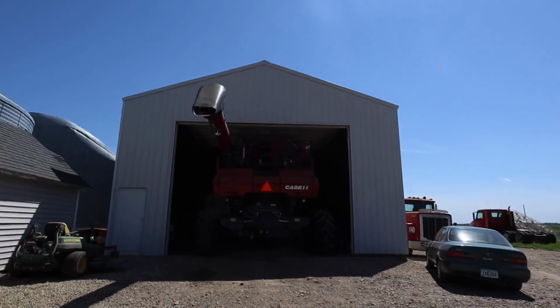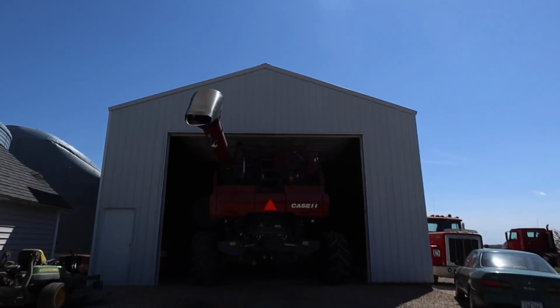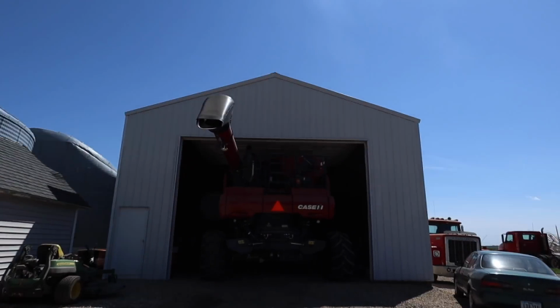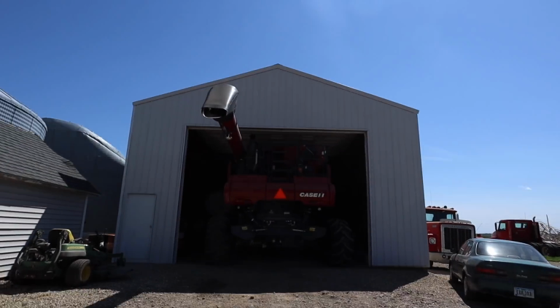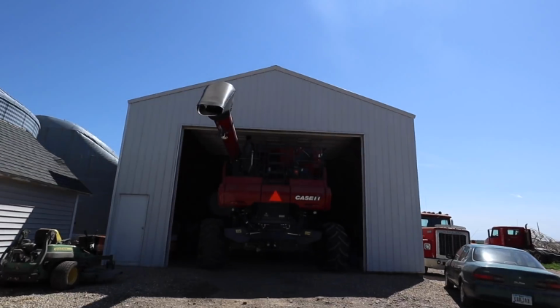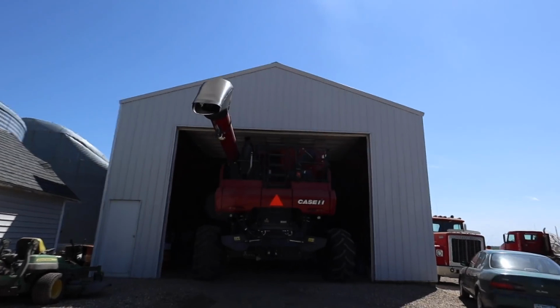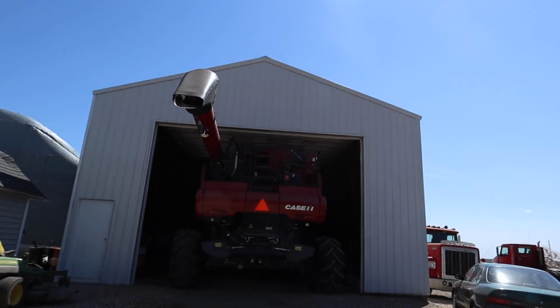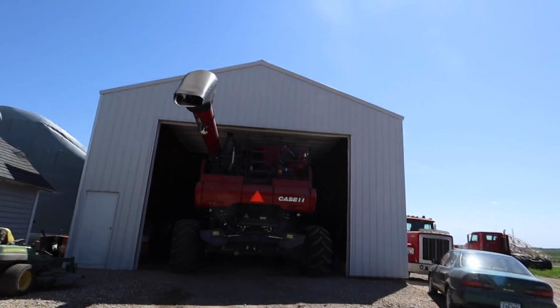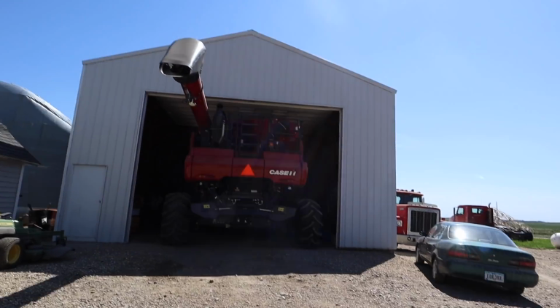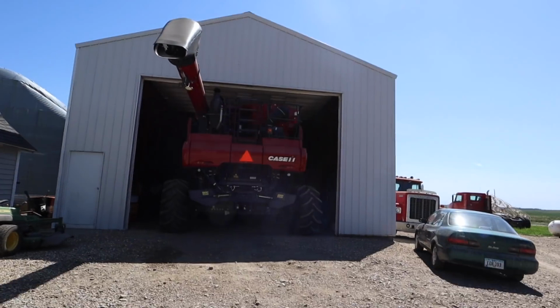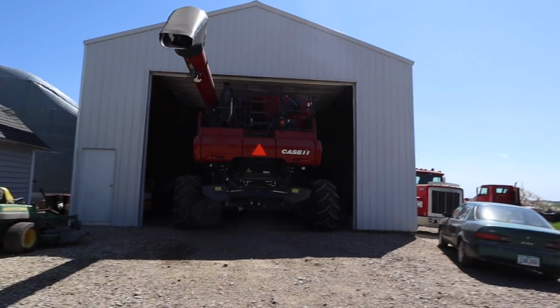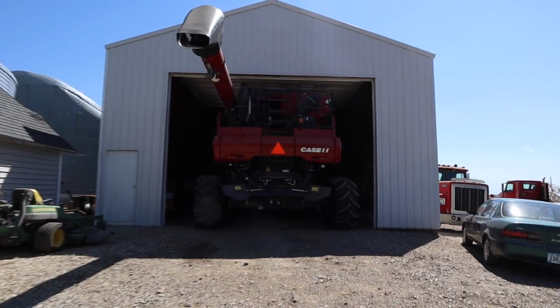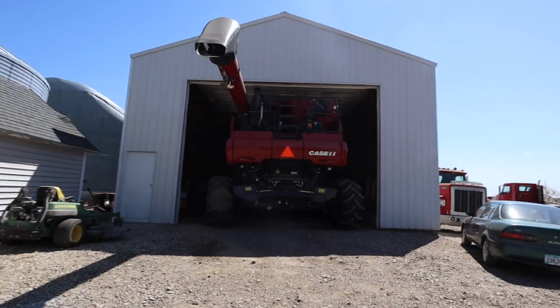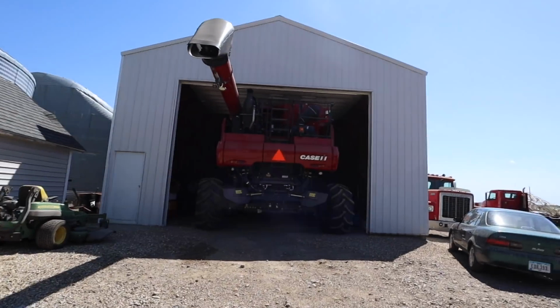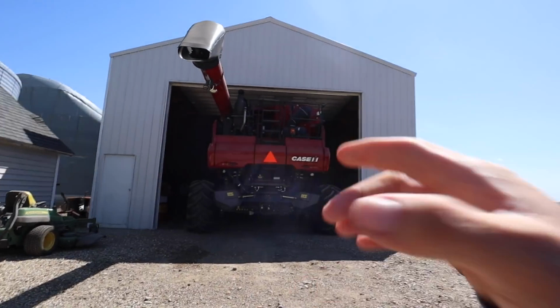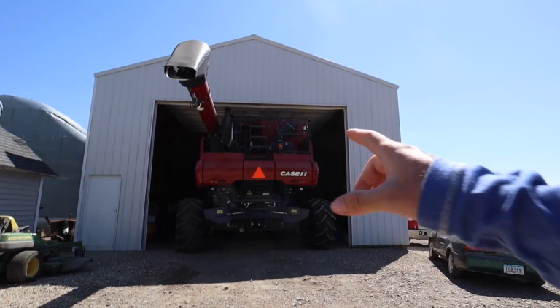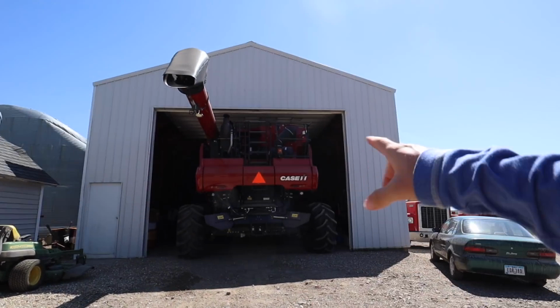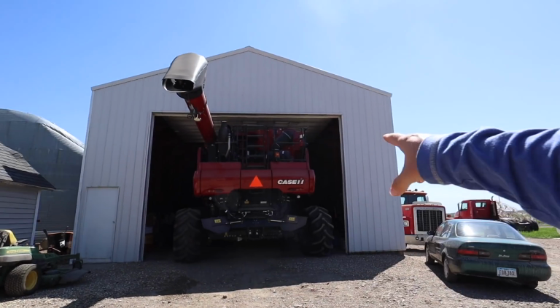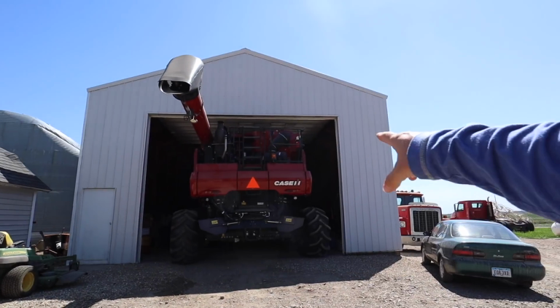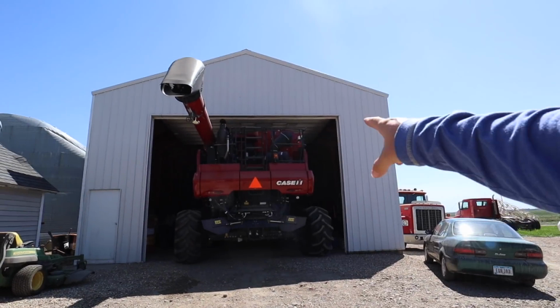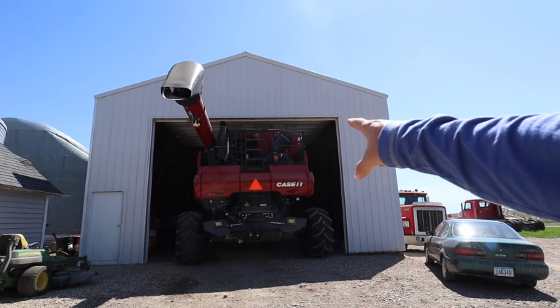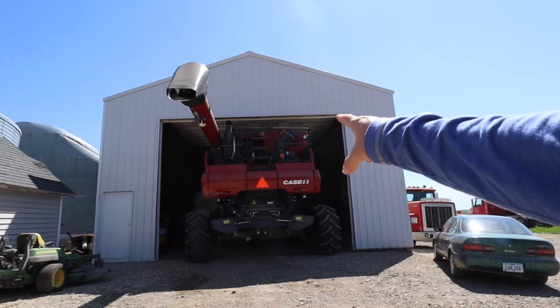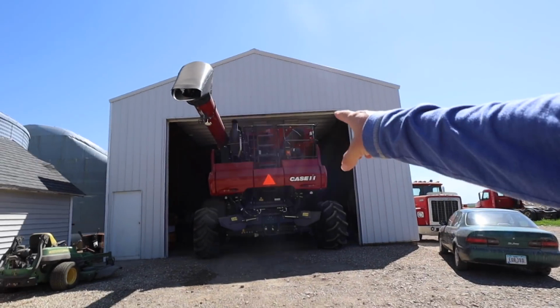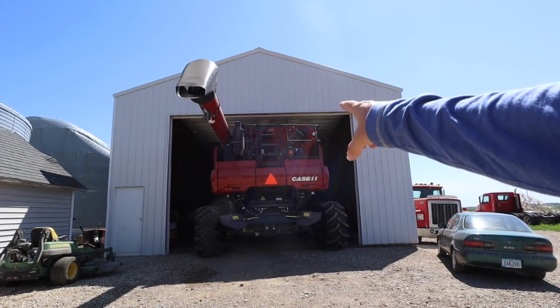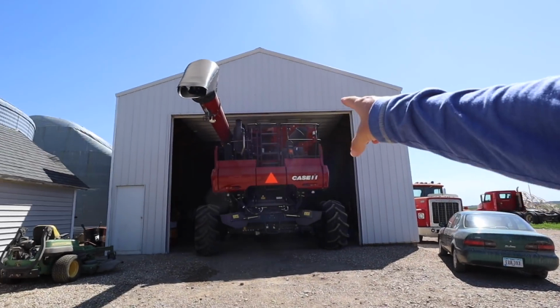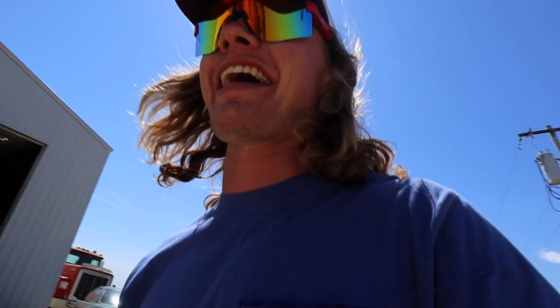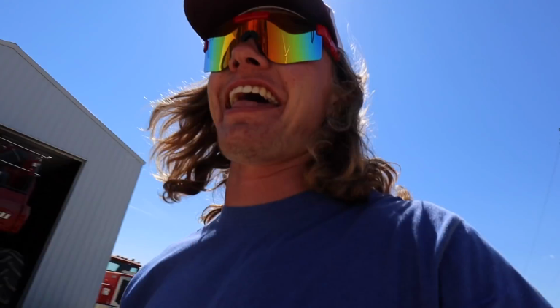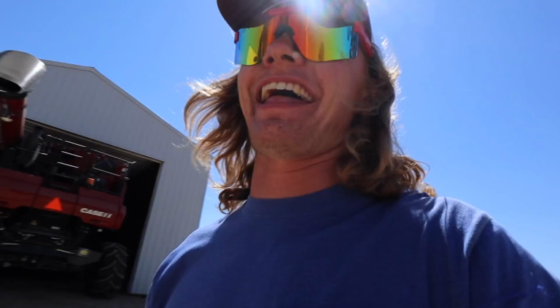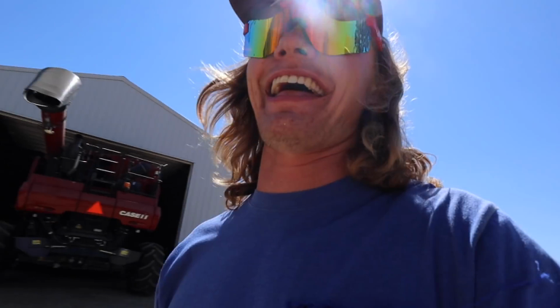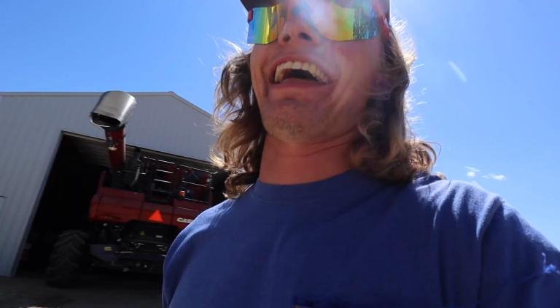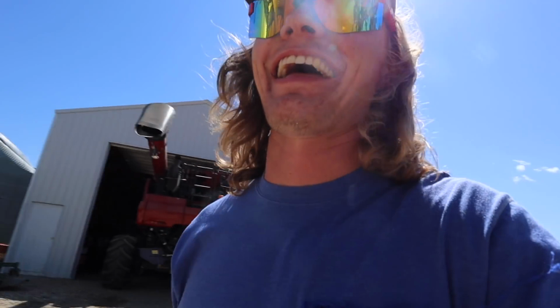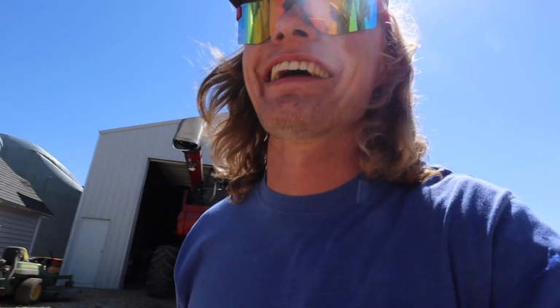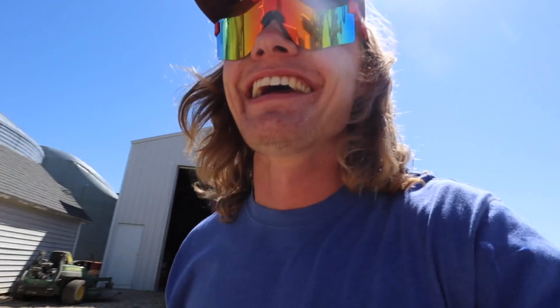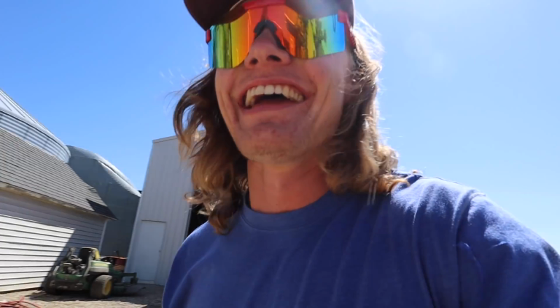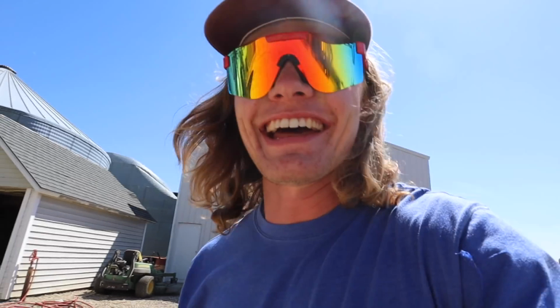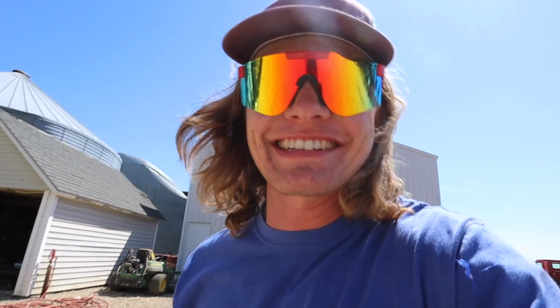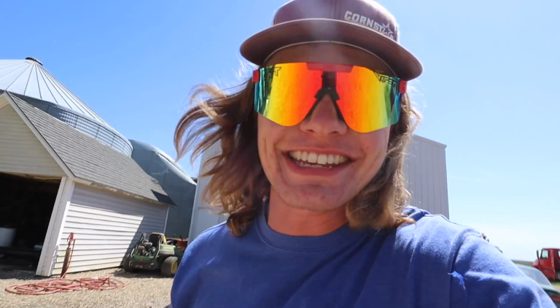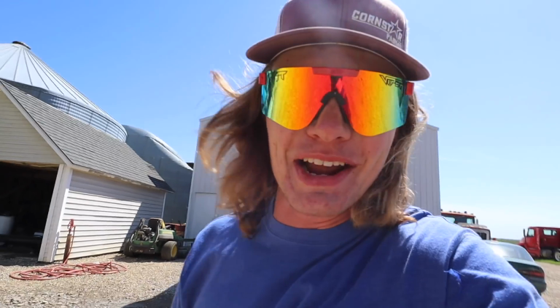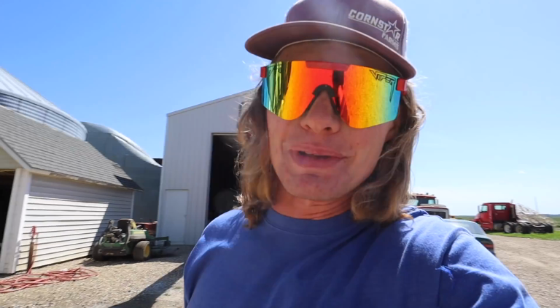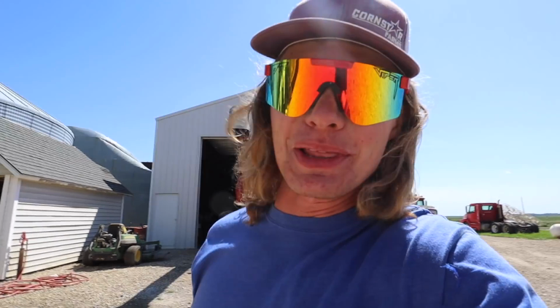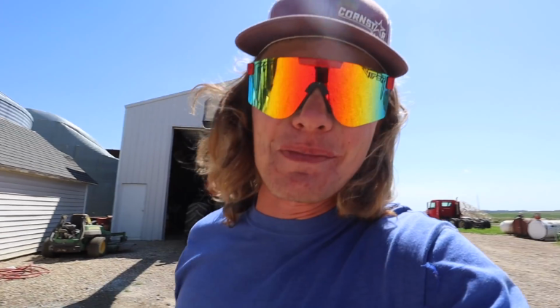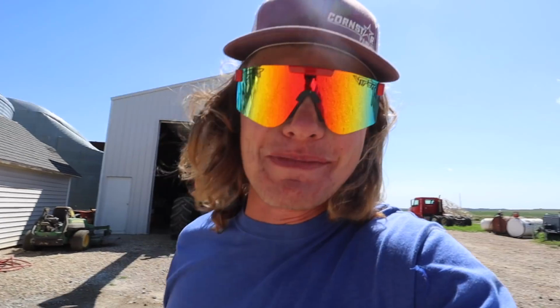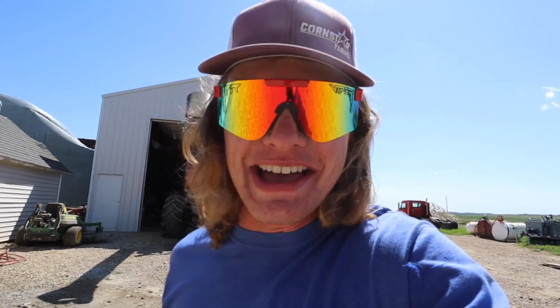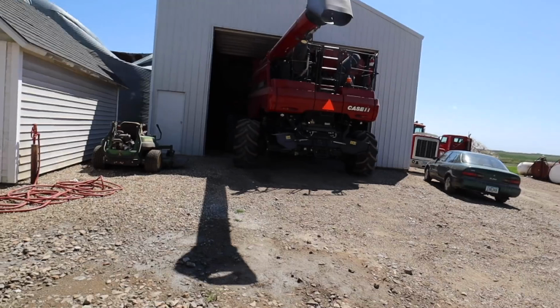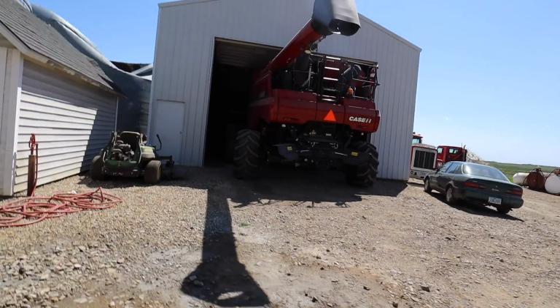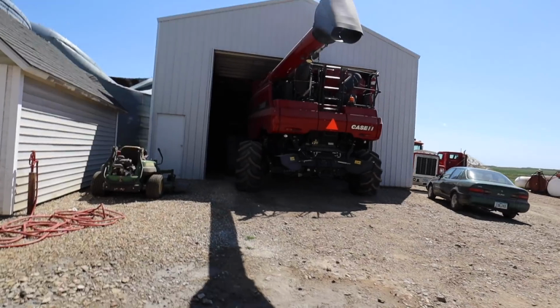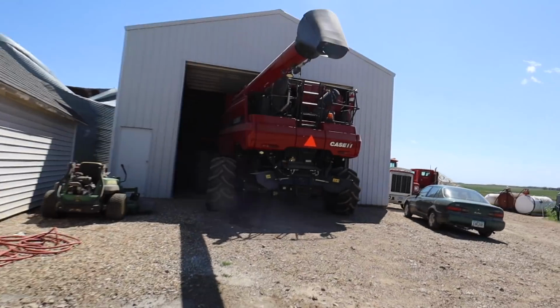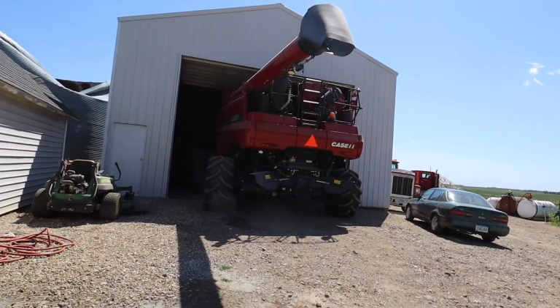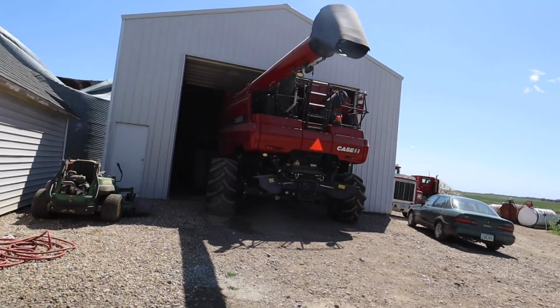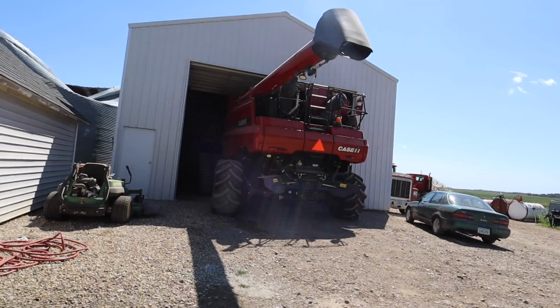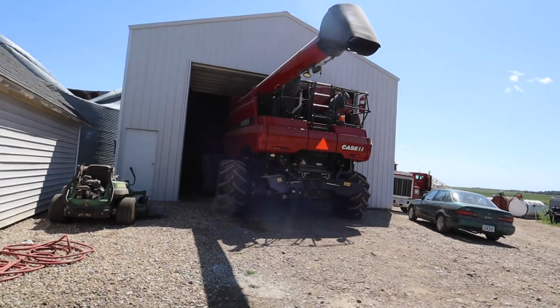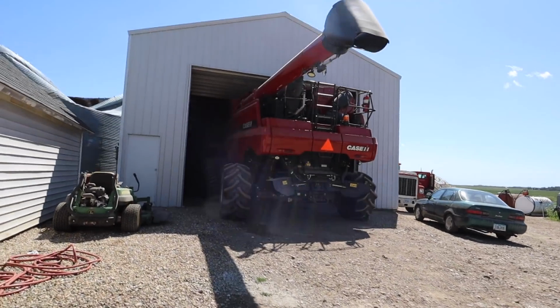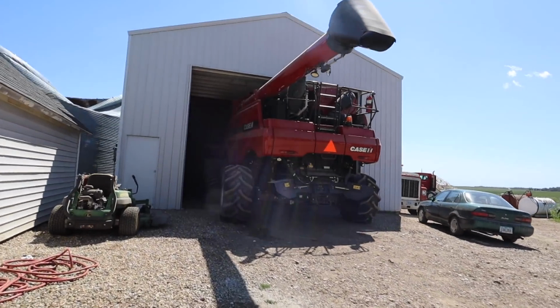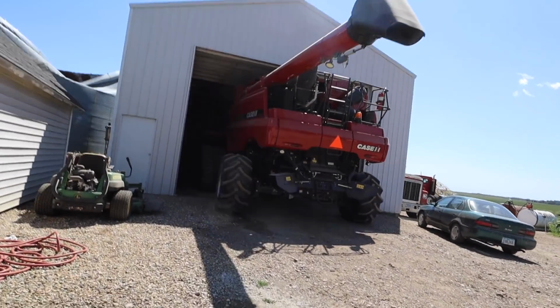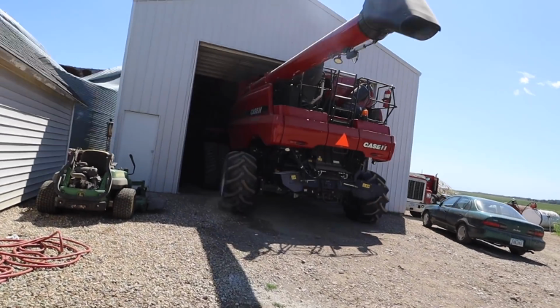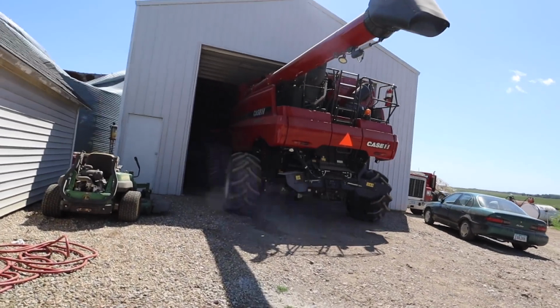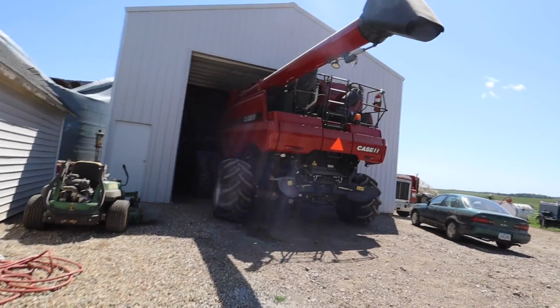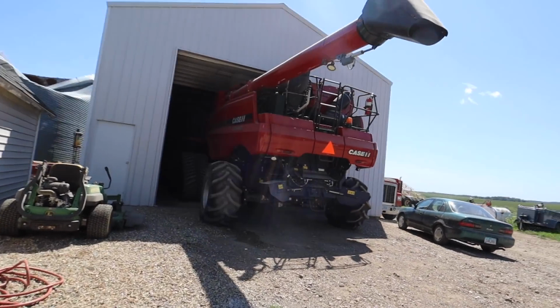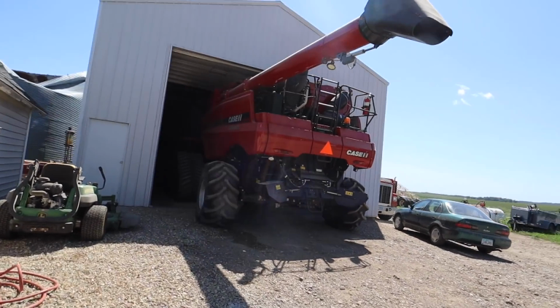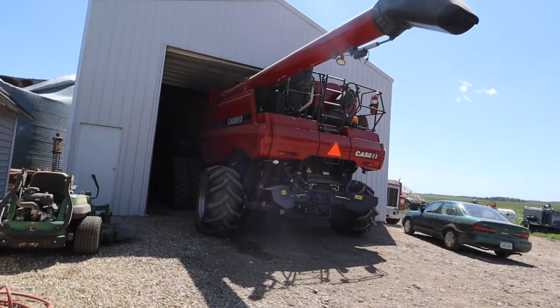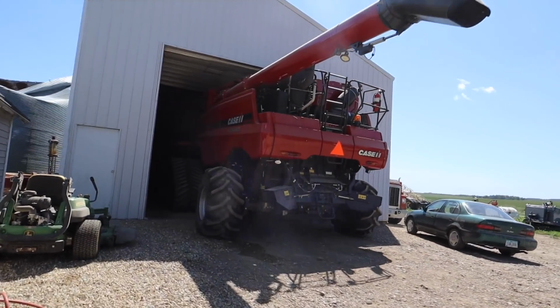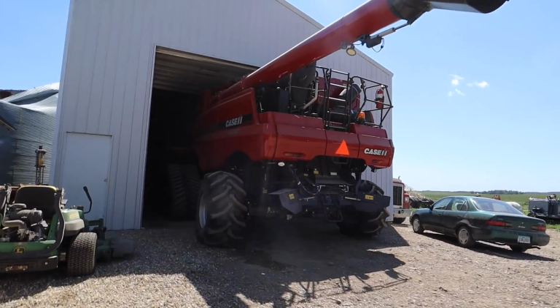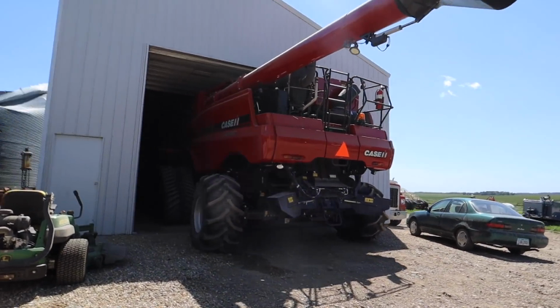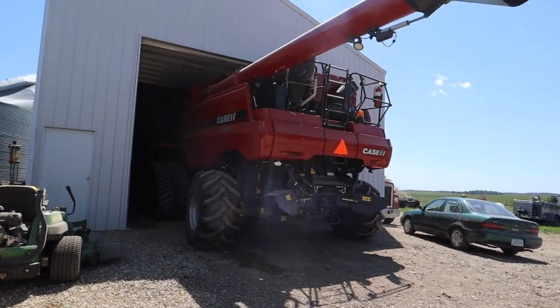We have 10 seconds in this video. Hey Dad, don't hit the door! I had to scare him a little bit. He's already sanding it with the combine.